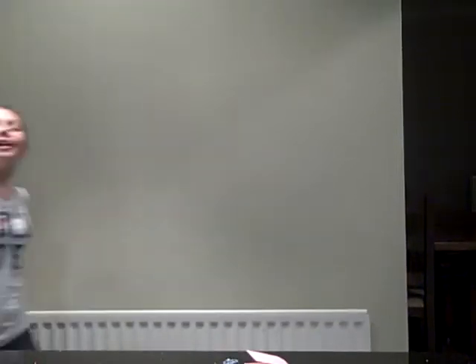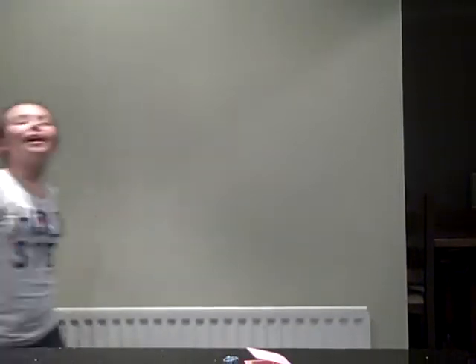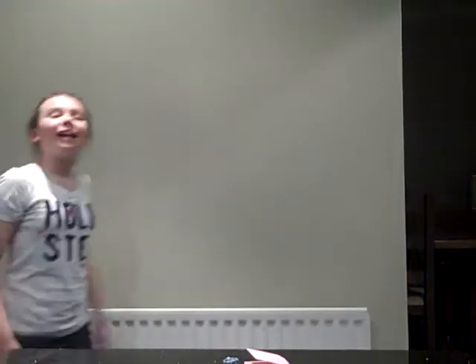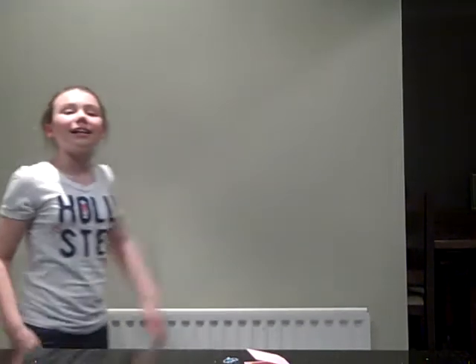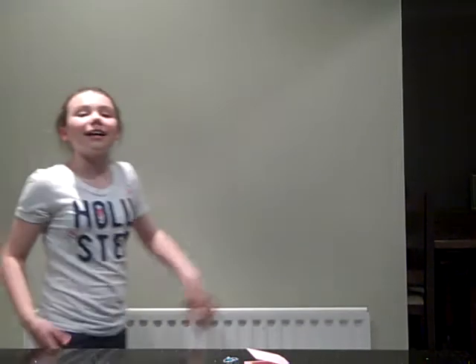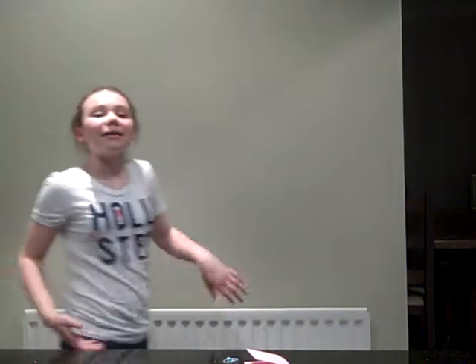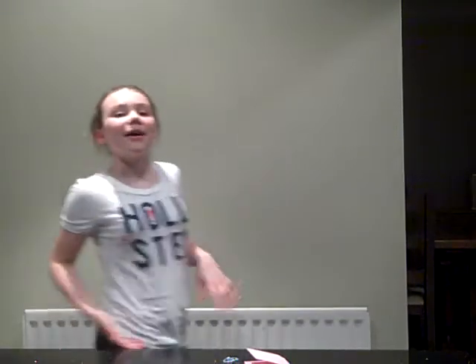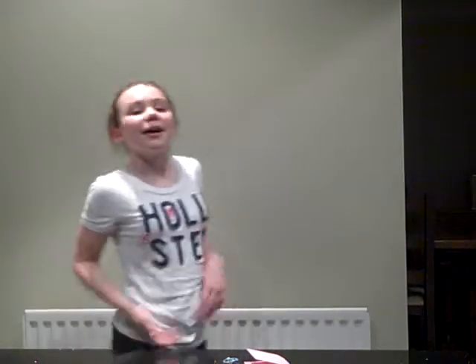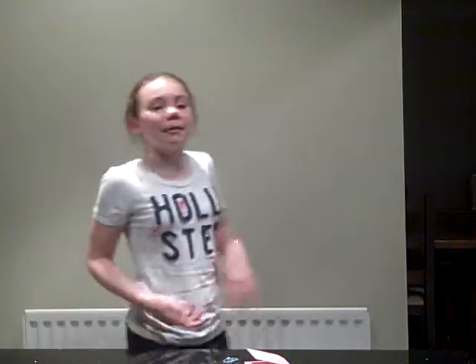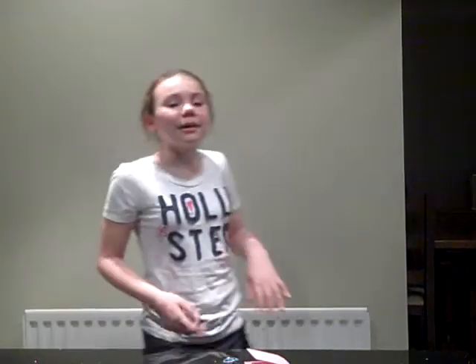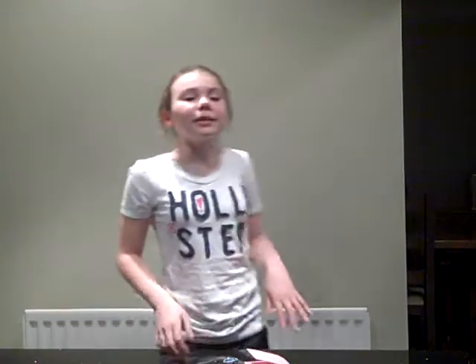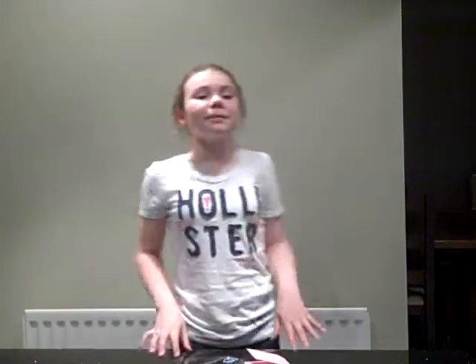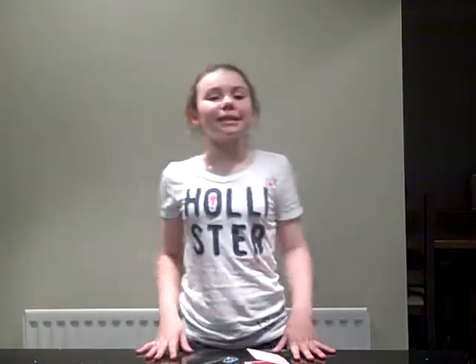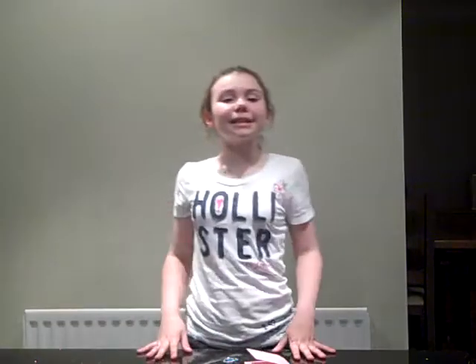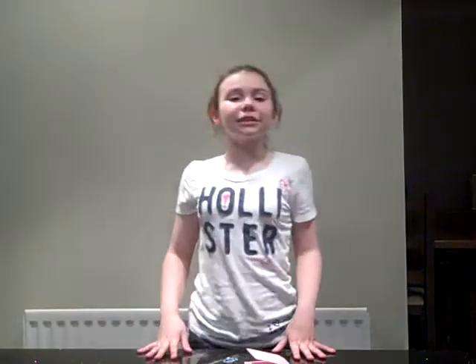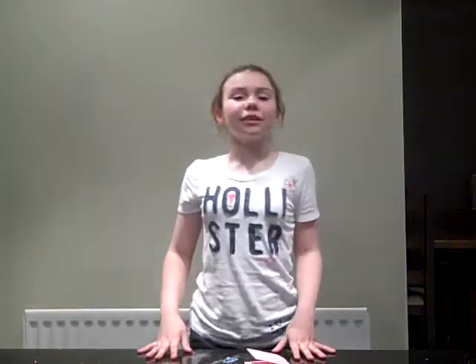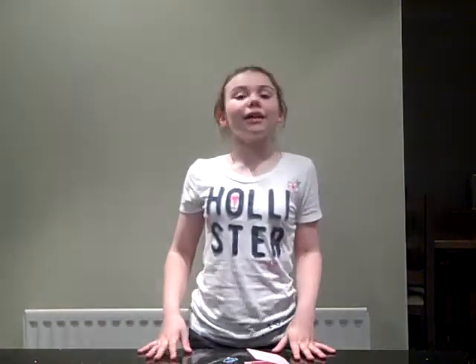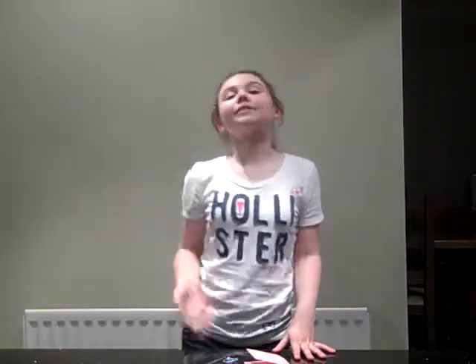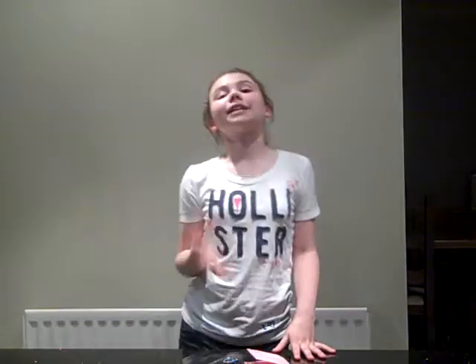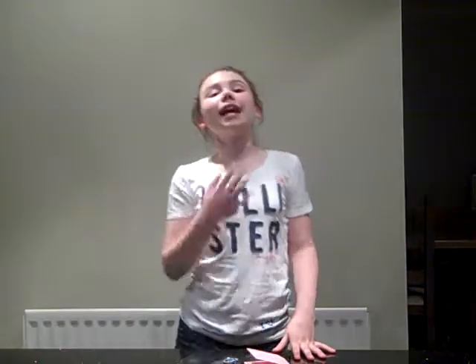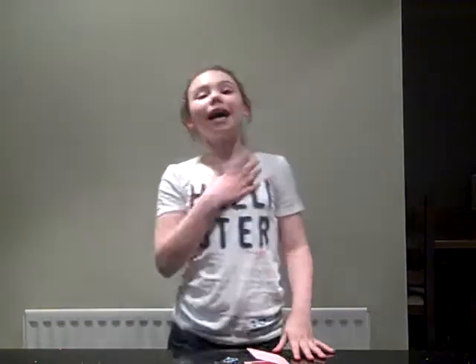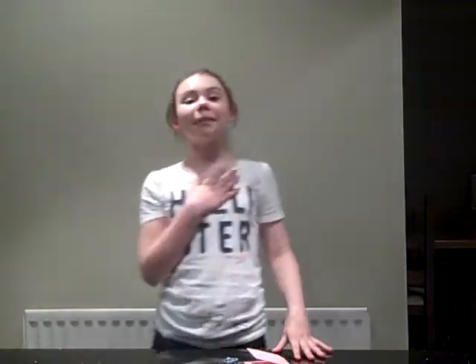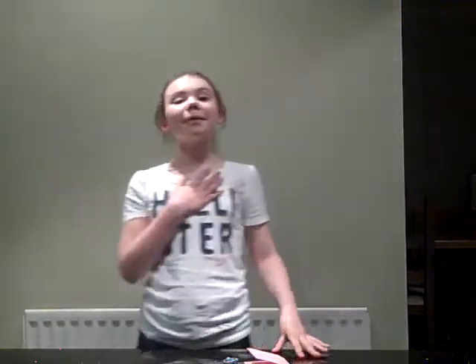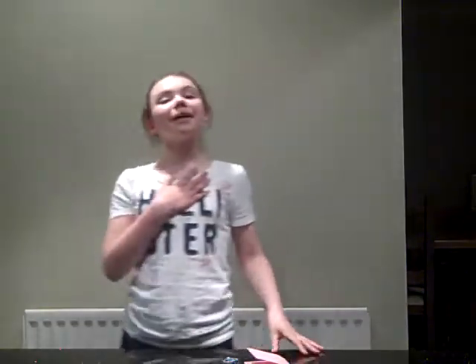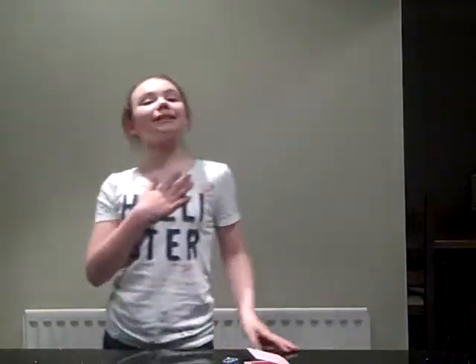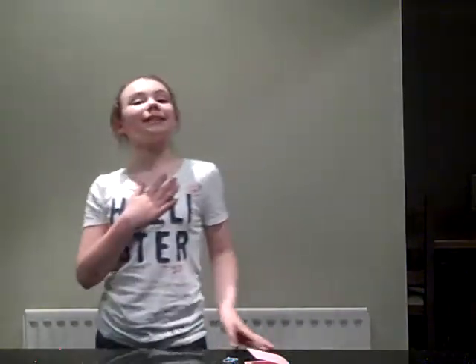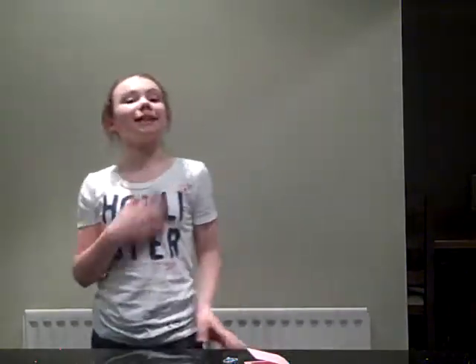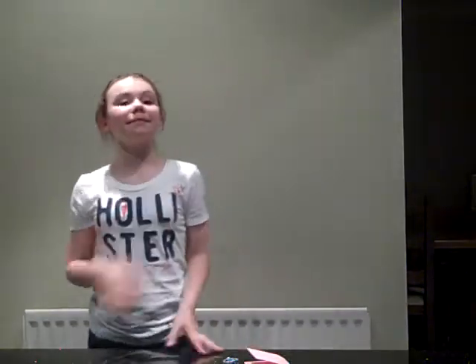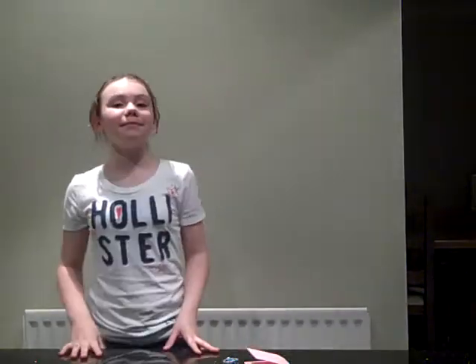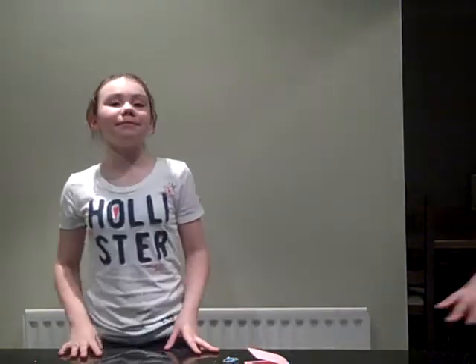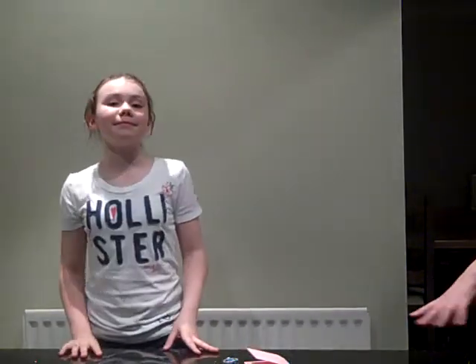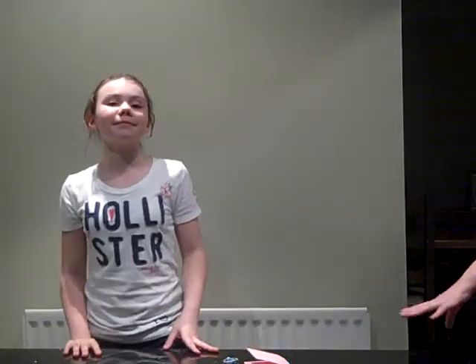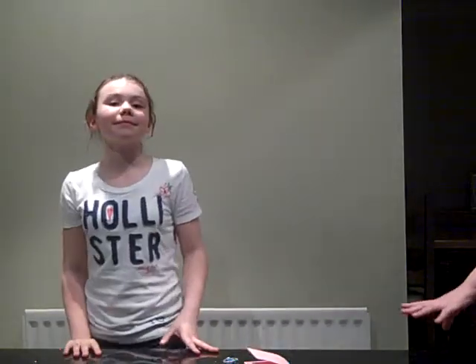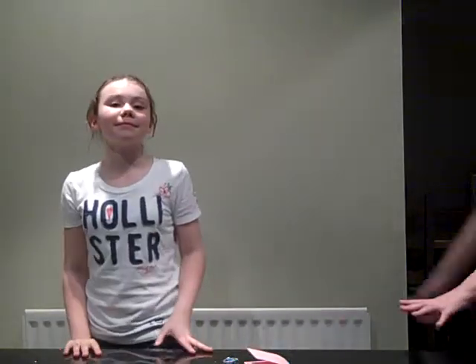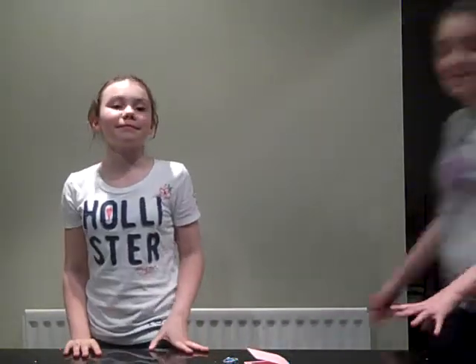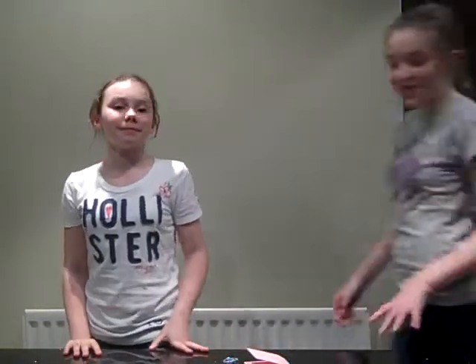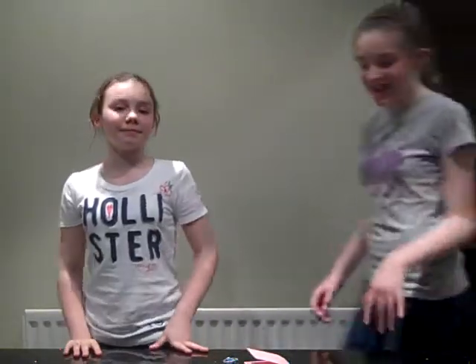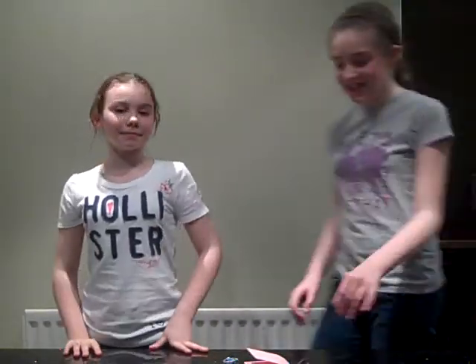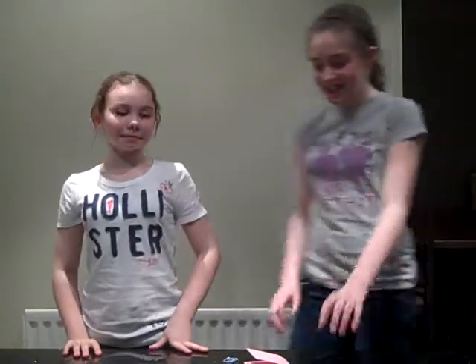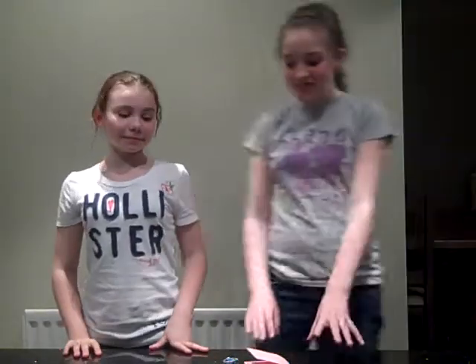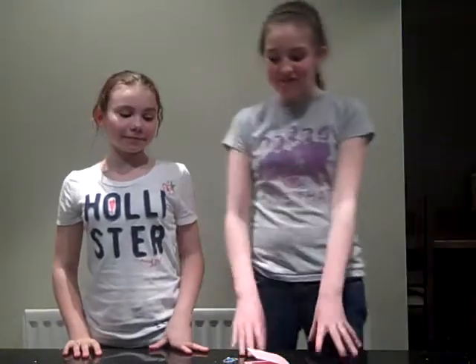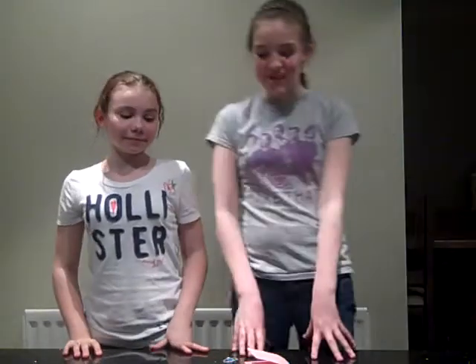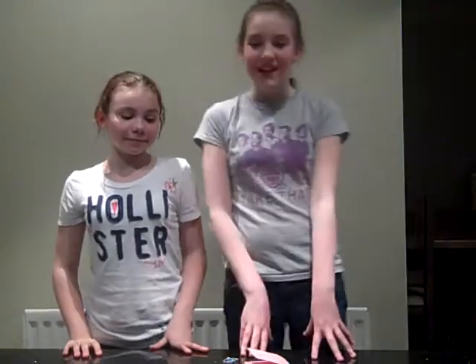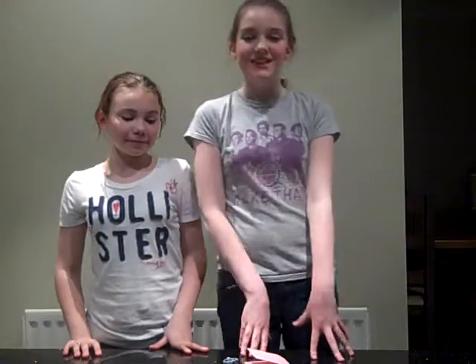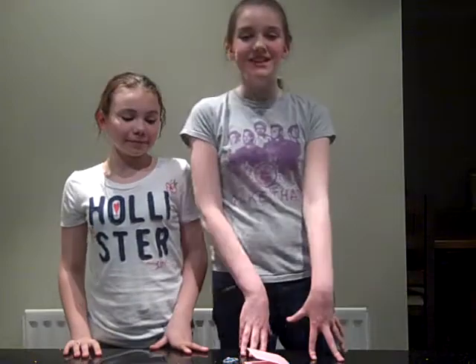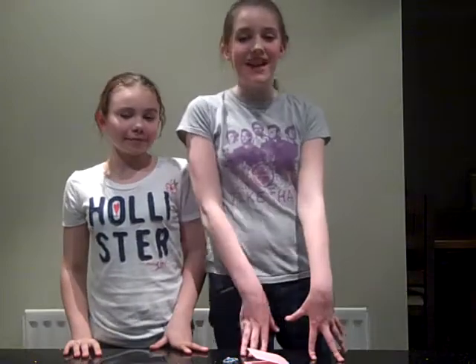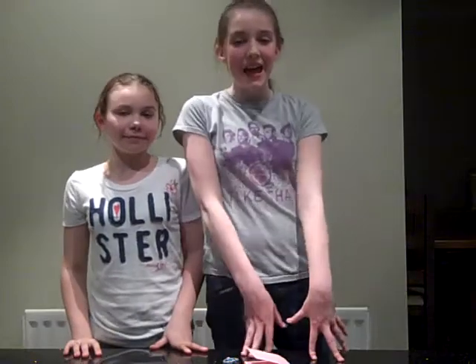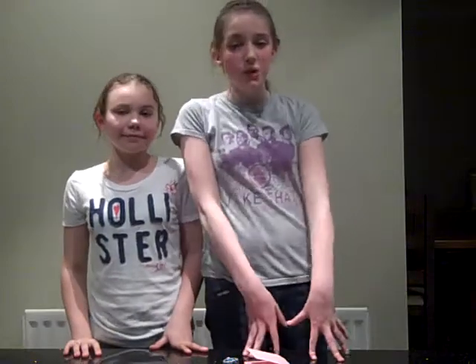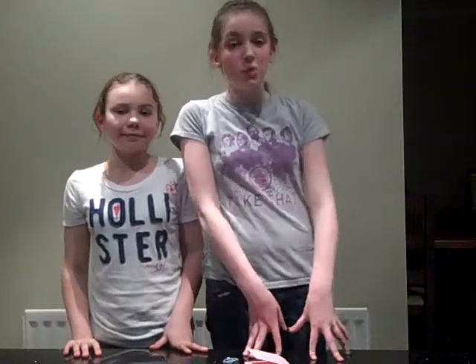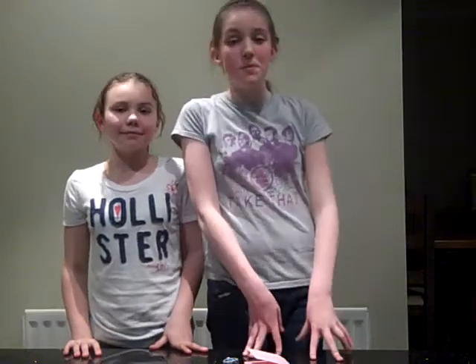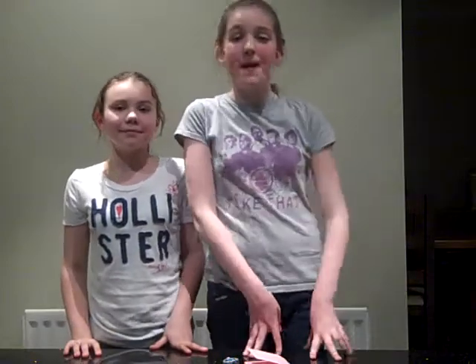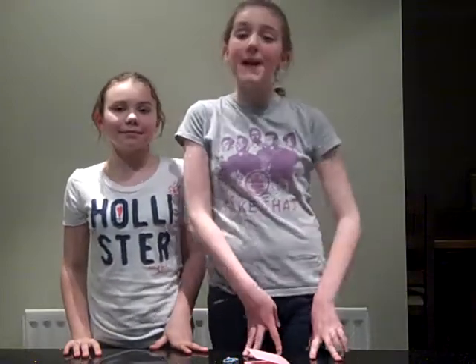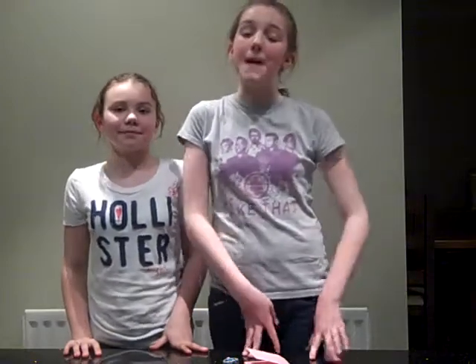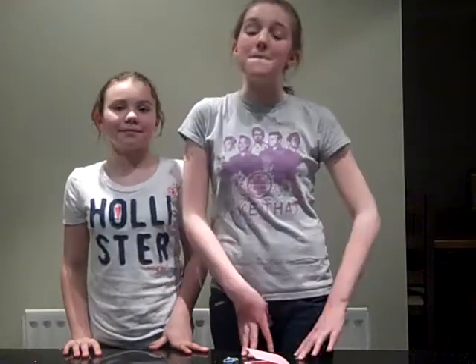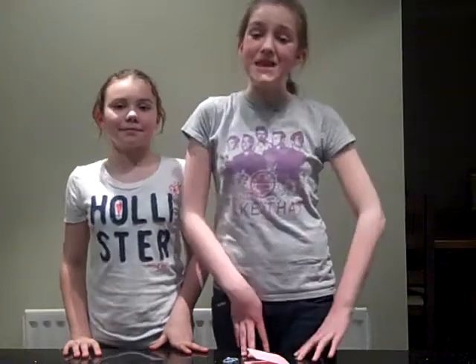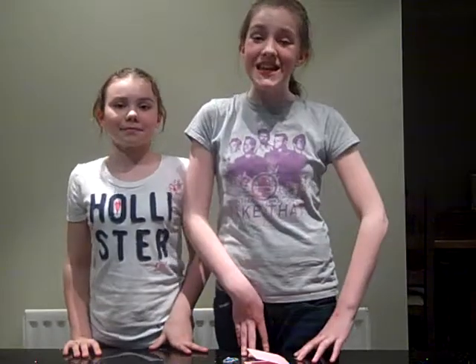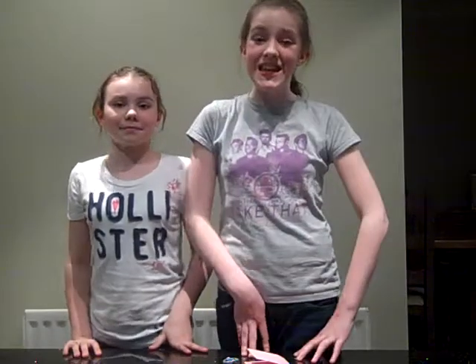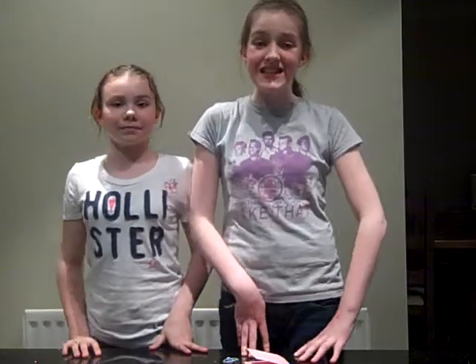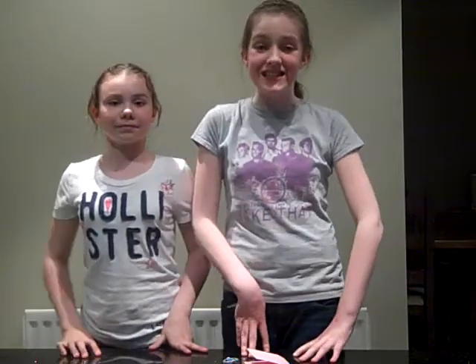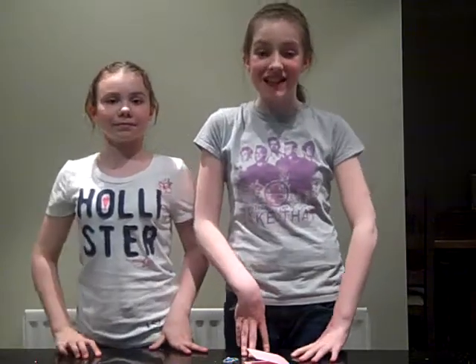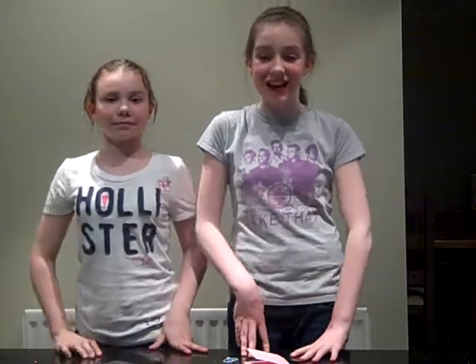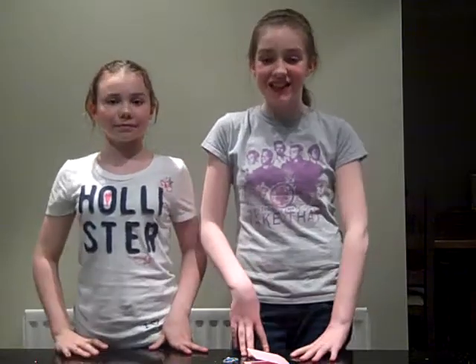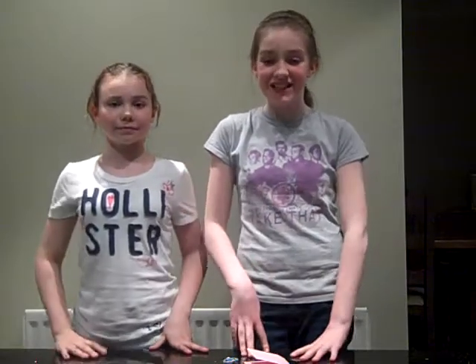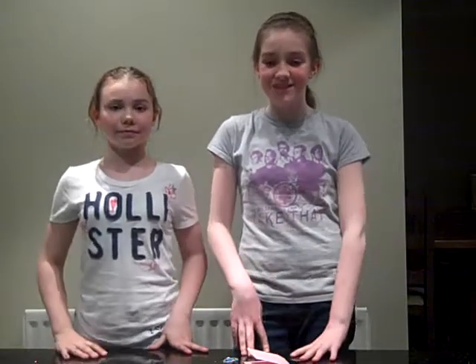Hello and welcome to Kids Crafts. I'm Kirsty and I'm Jazzy. Today I'm making mini Easter cards.